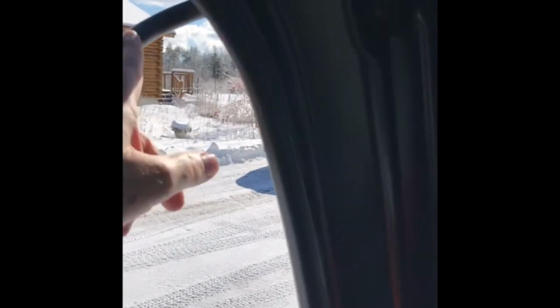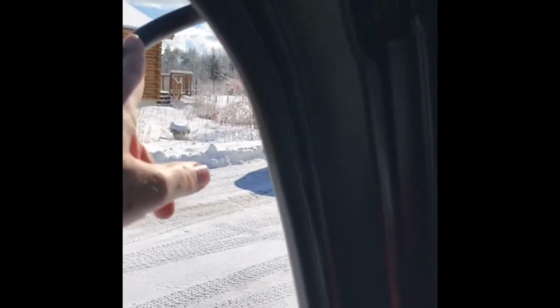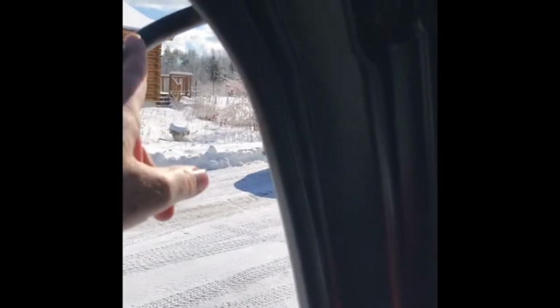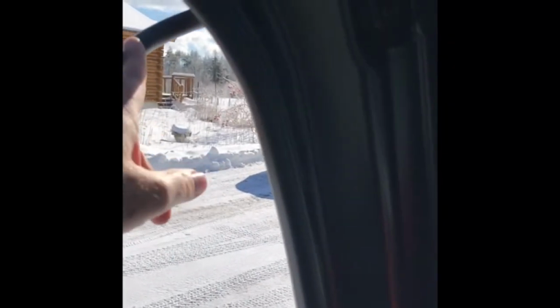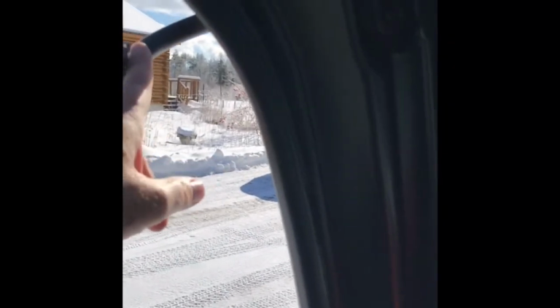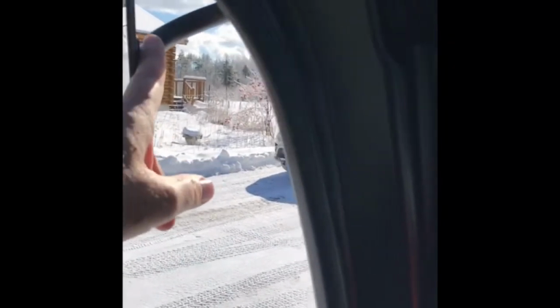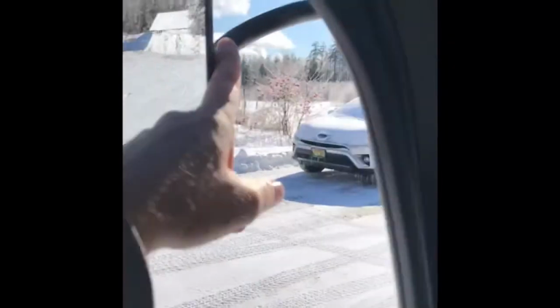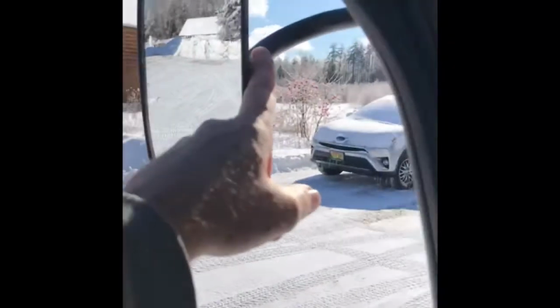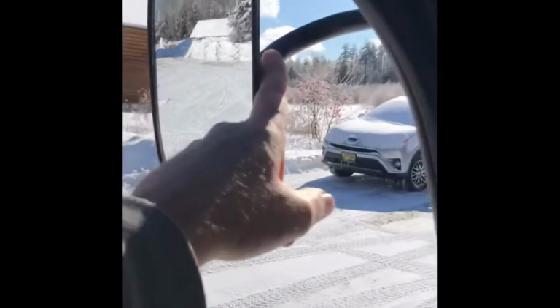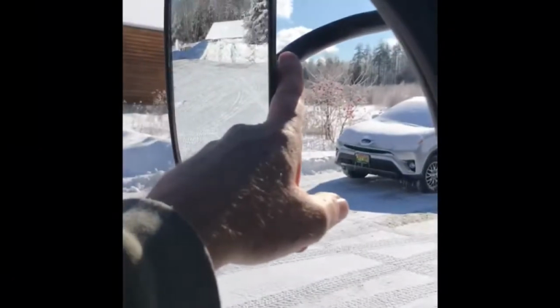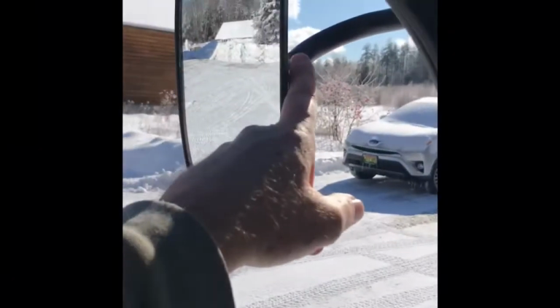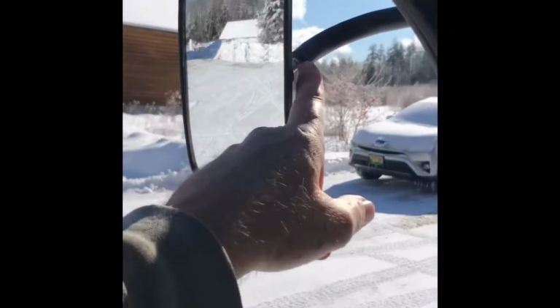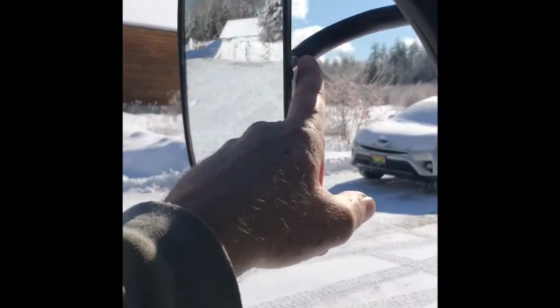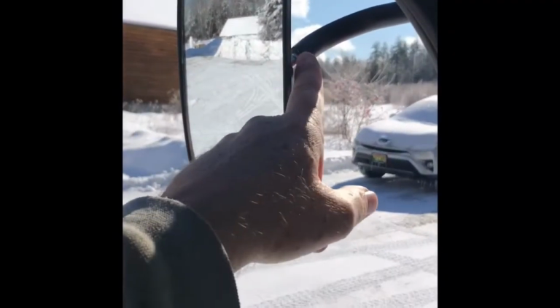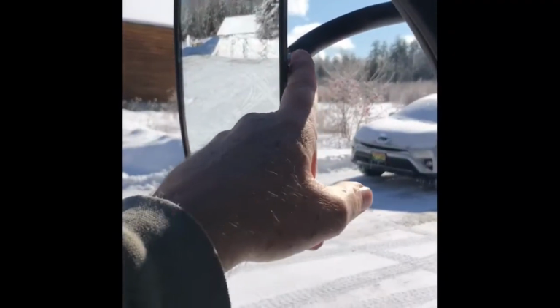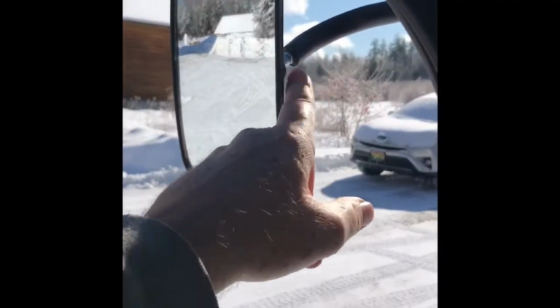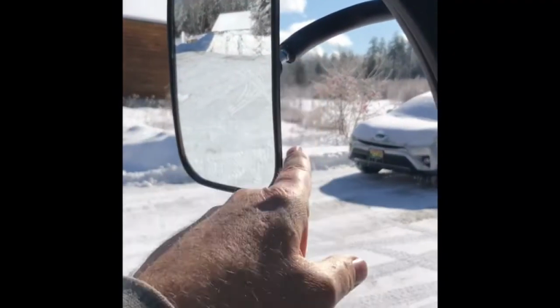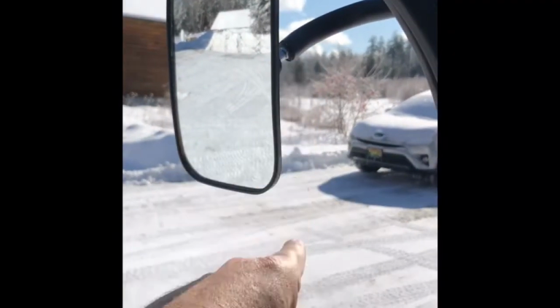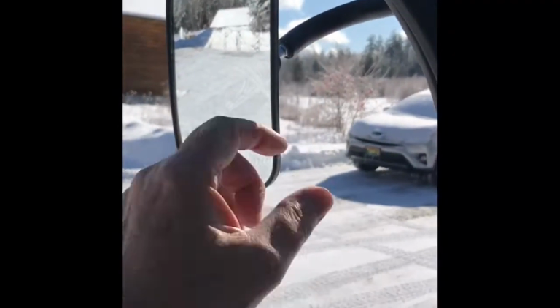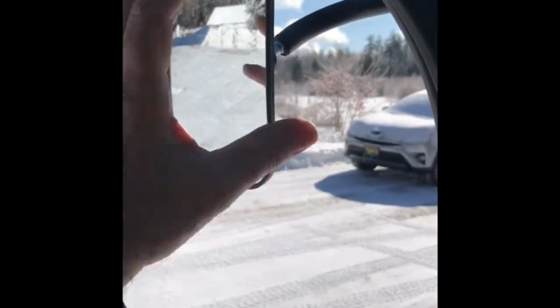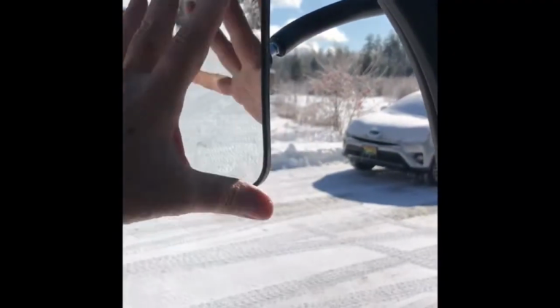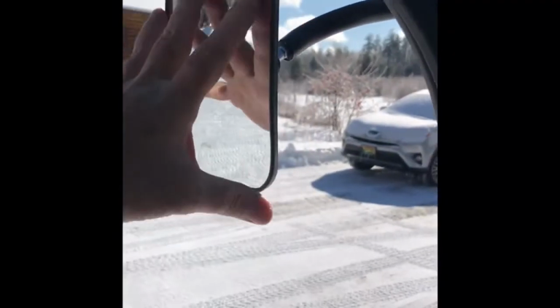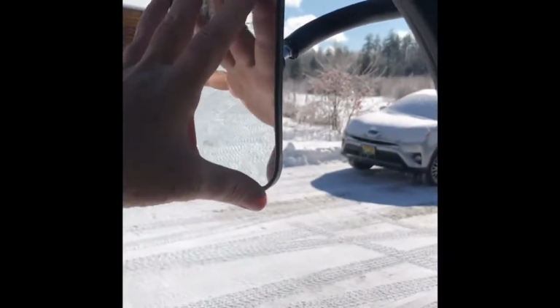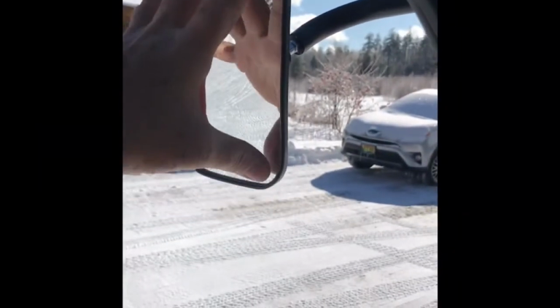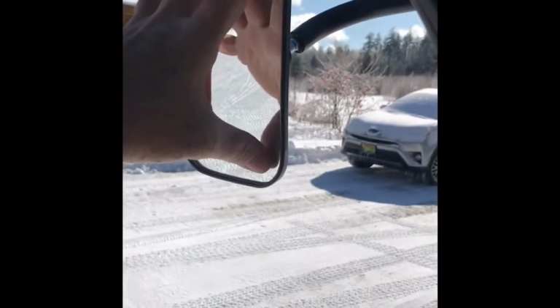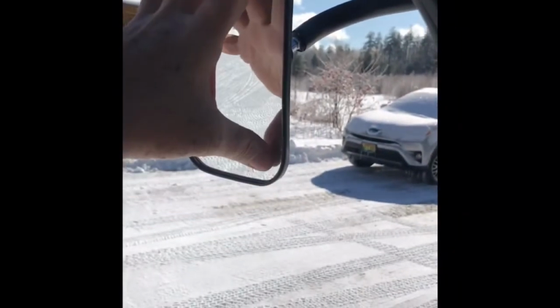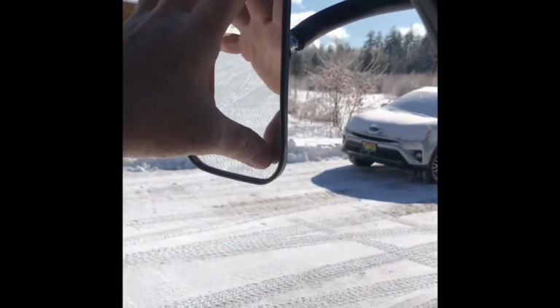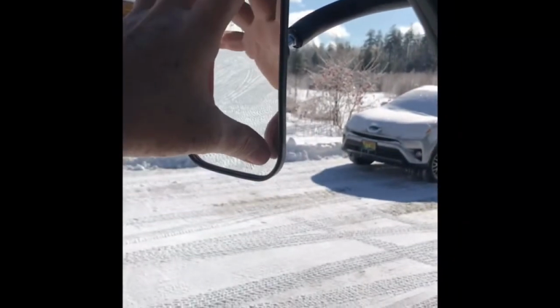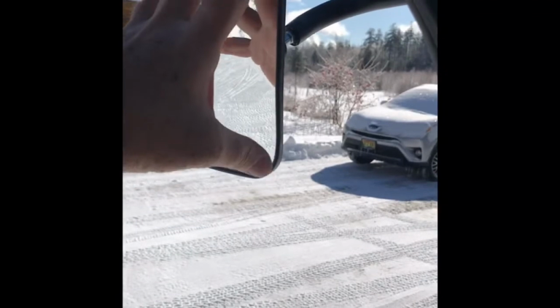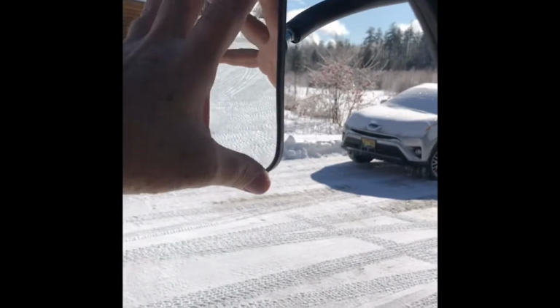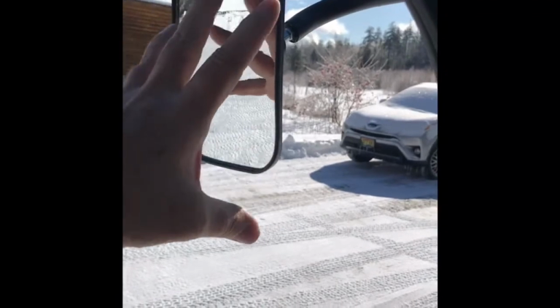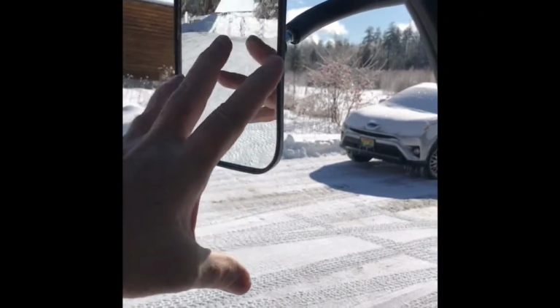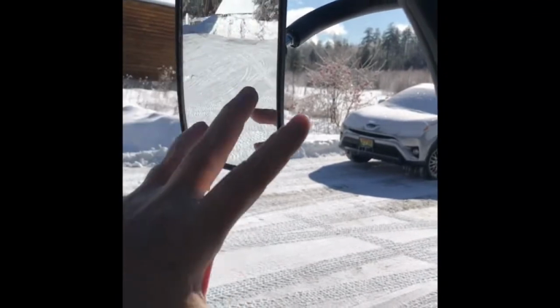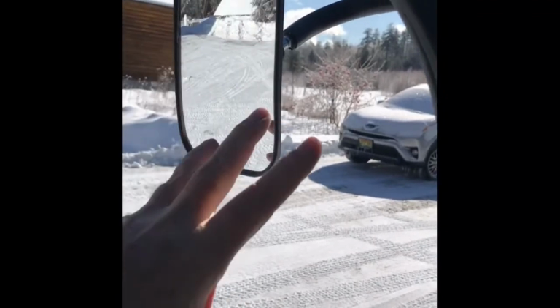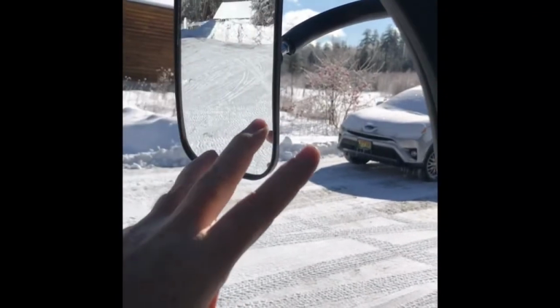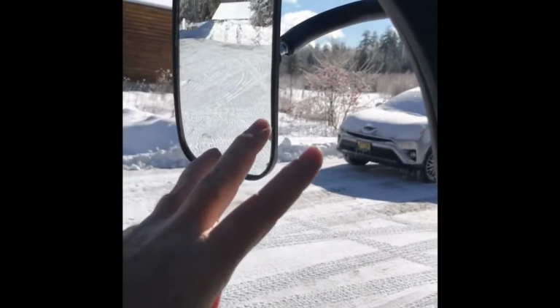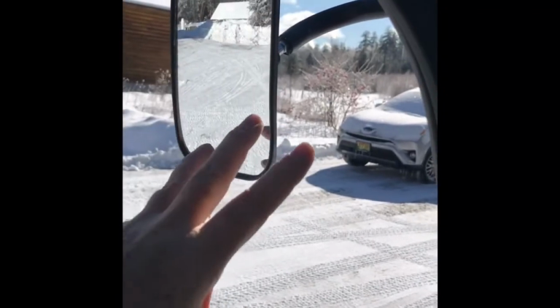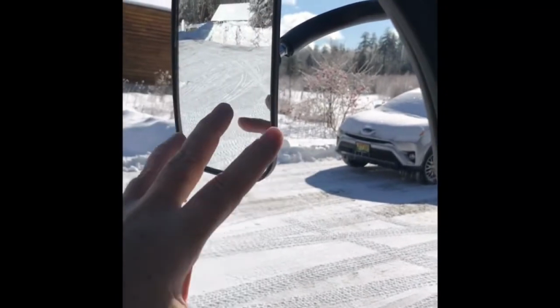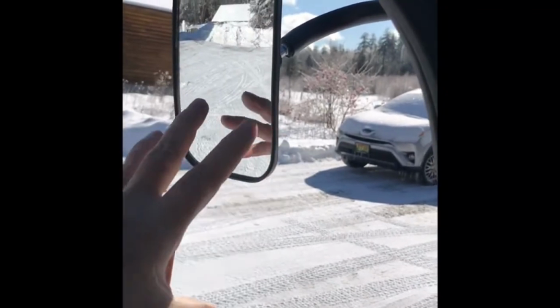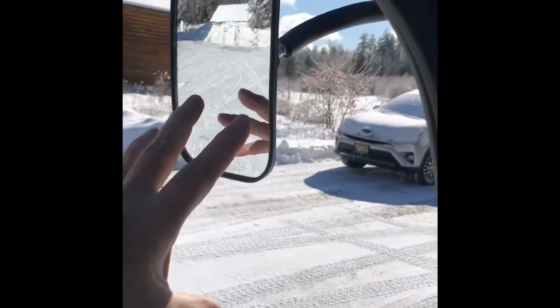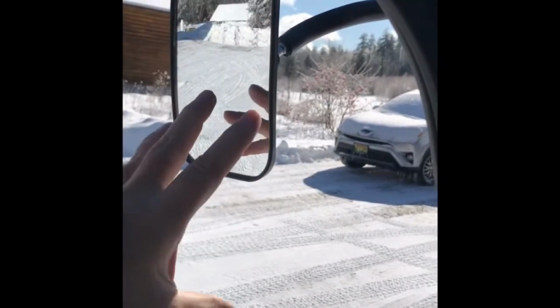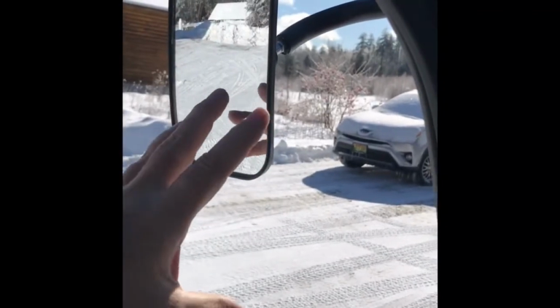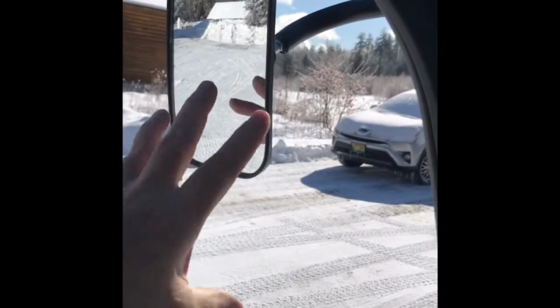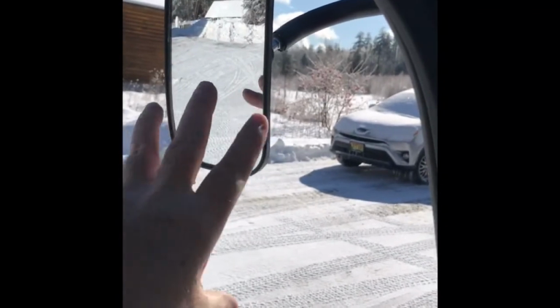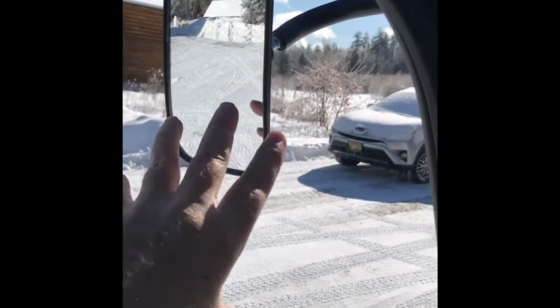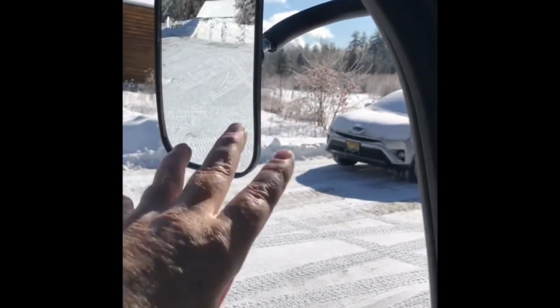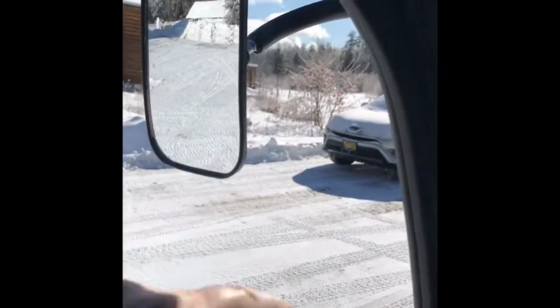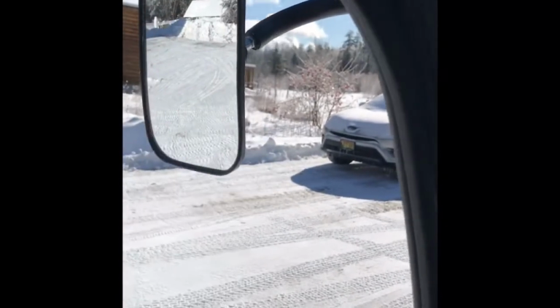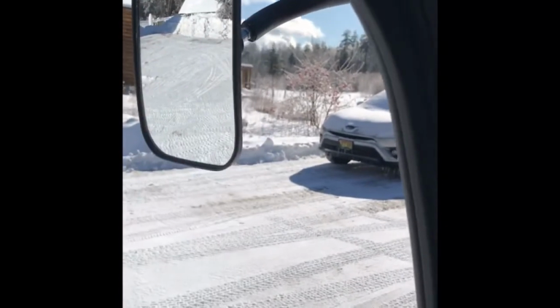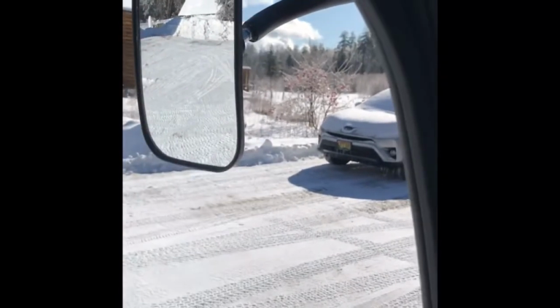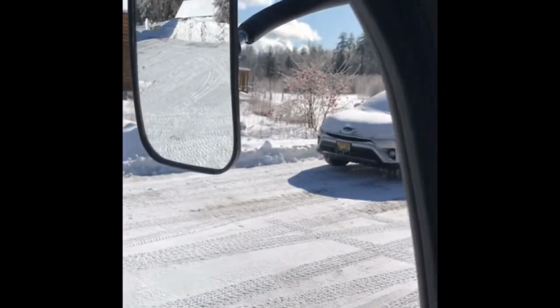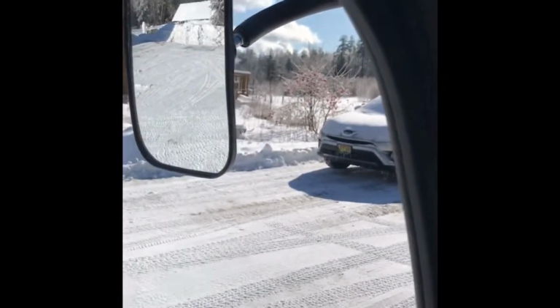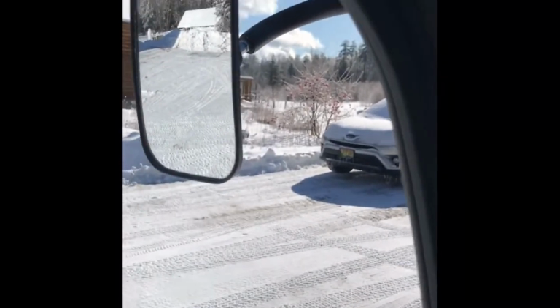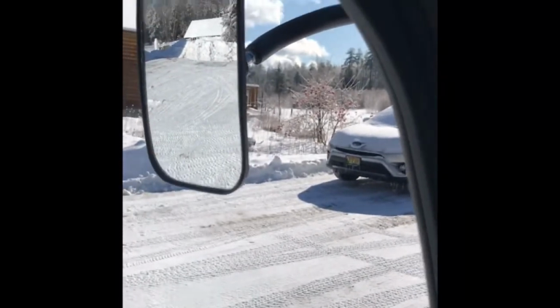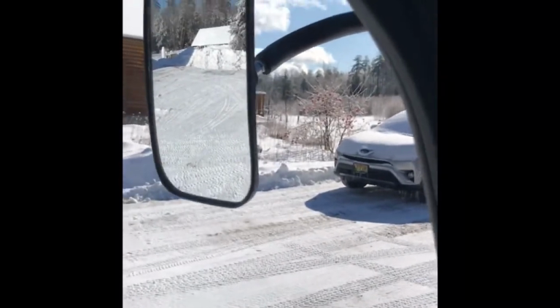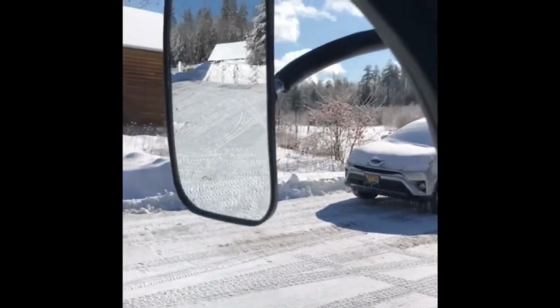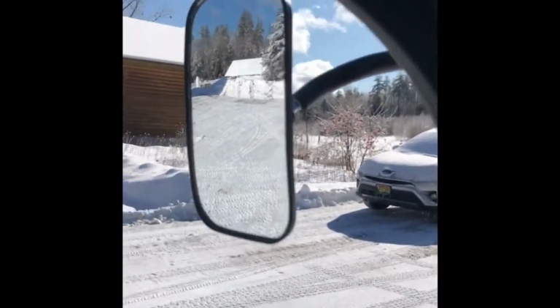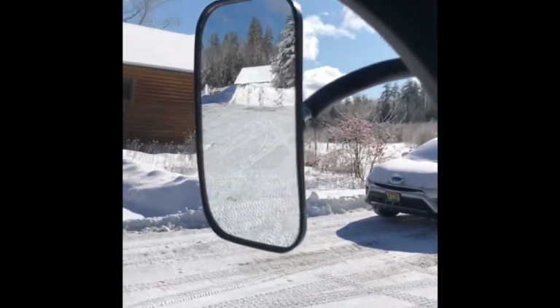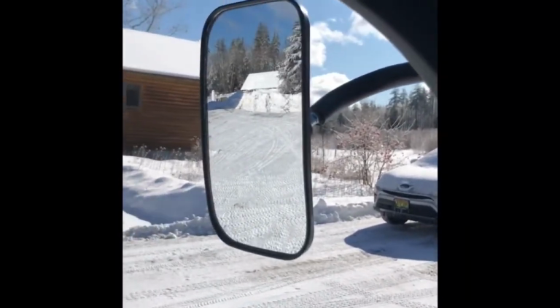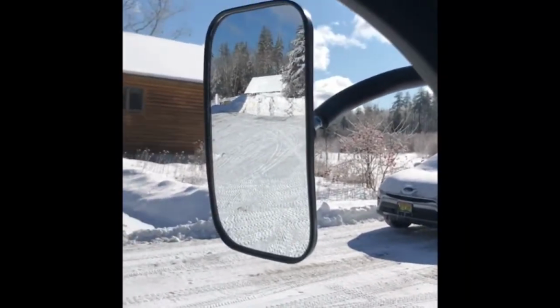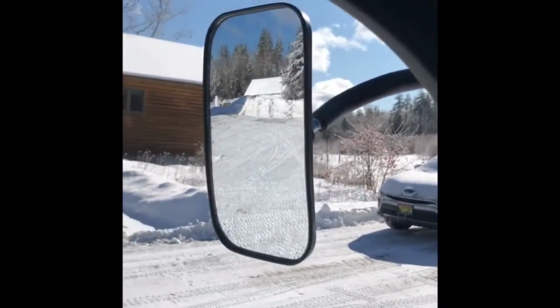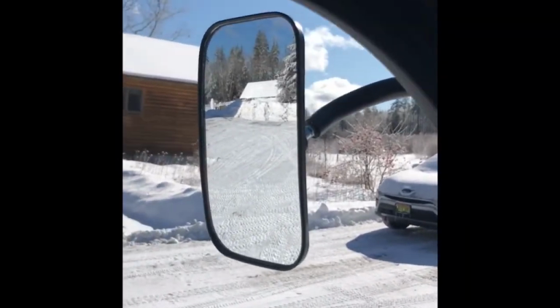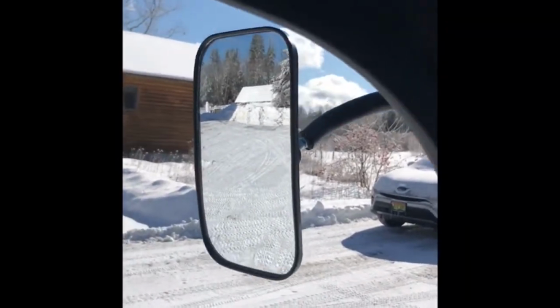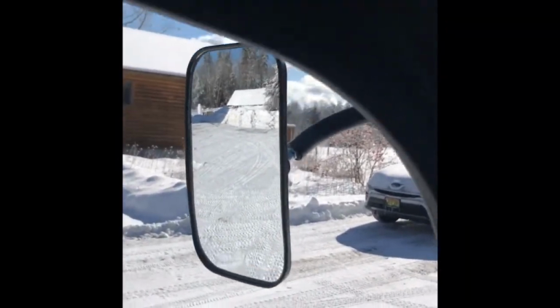I'm going to show you what I came up with — a very simple adapter that extends this down, takes the whole mirror, brings it down and out, so you get a better perspective.